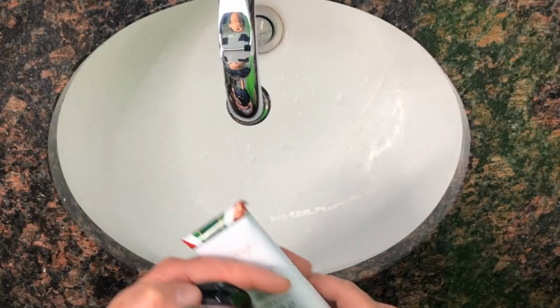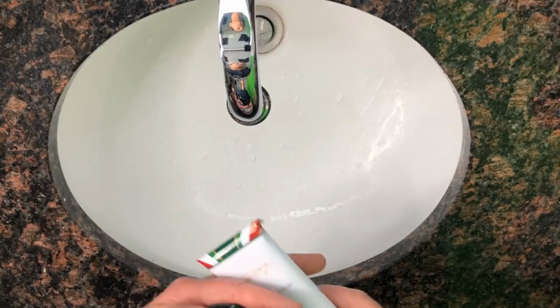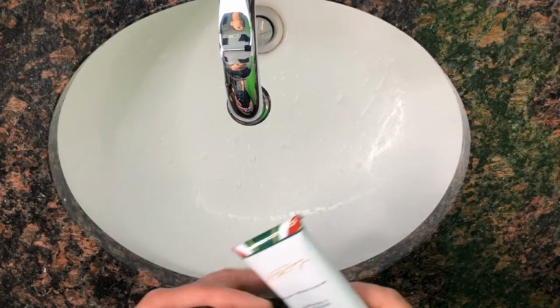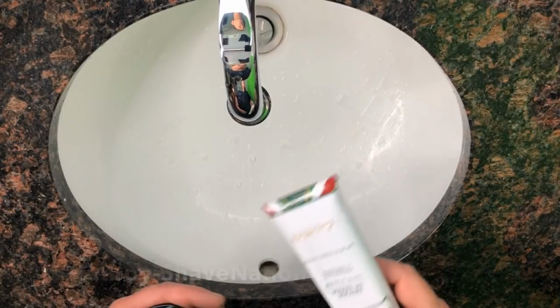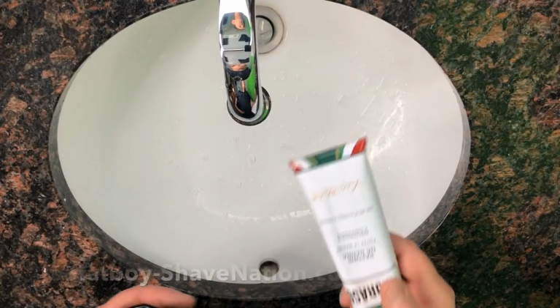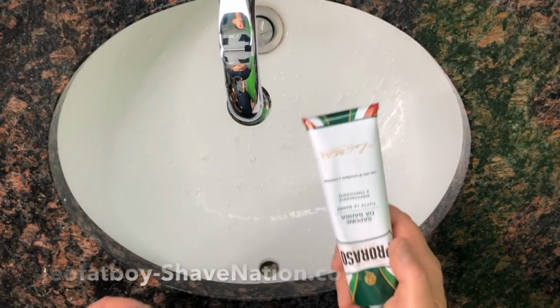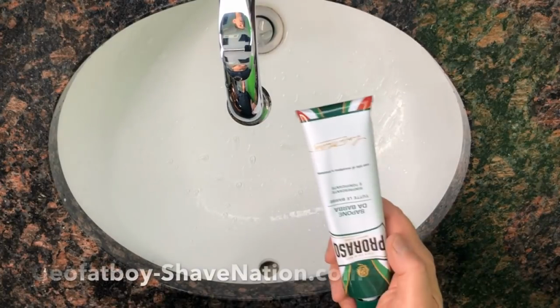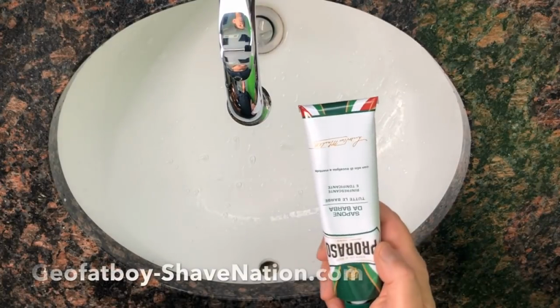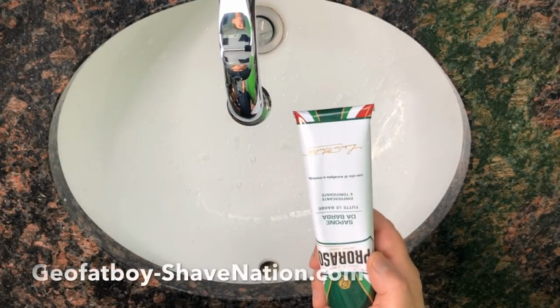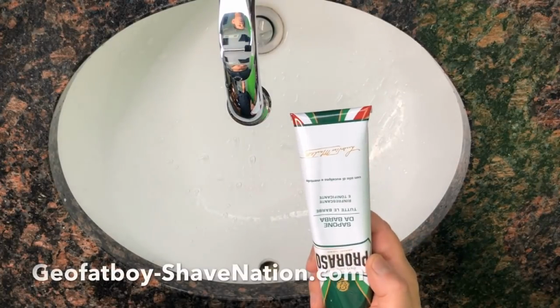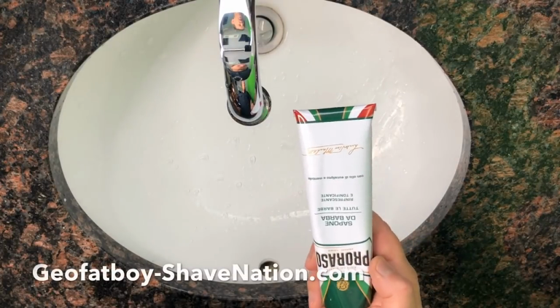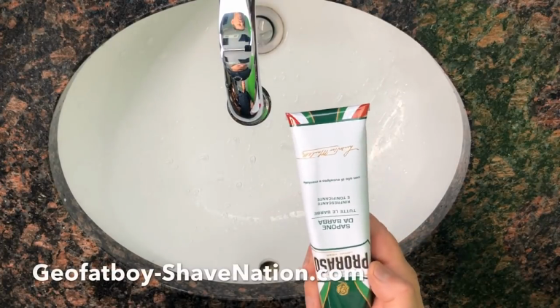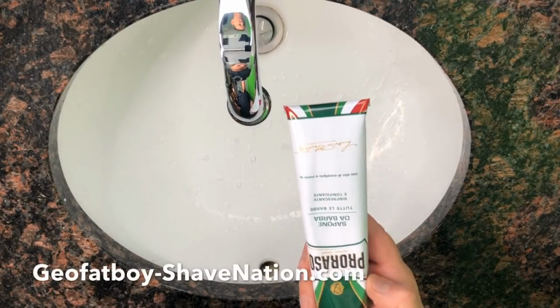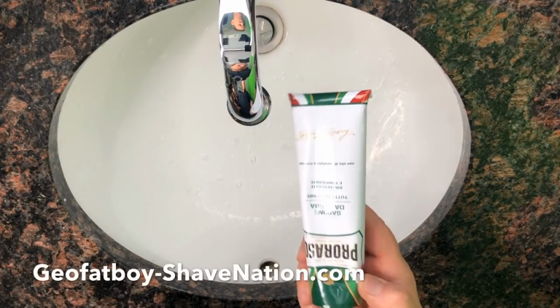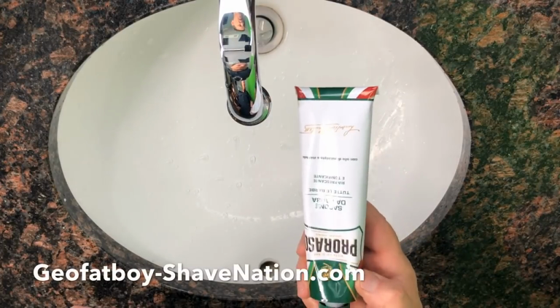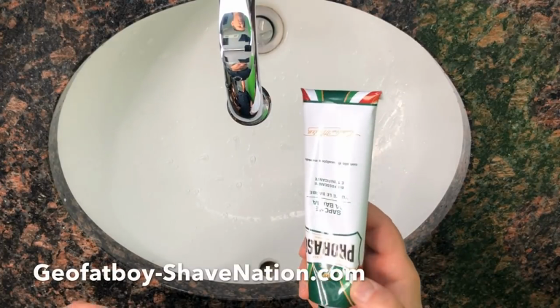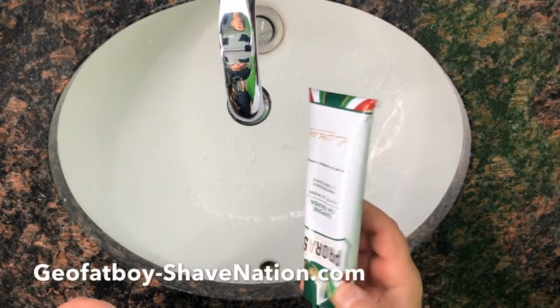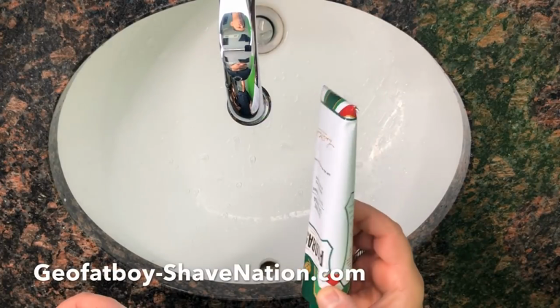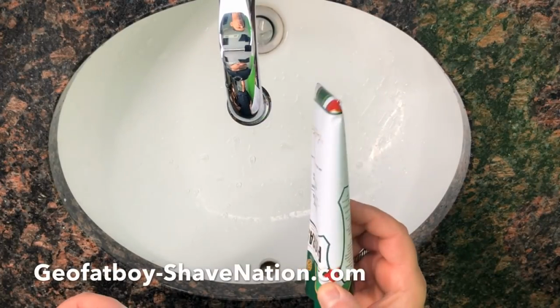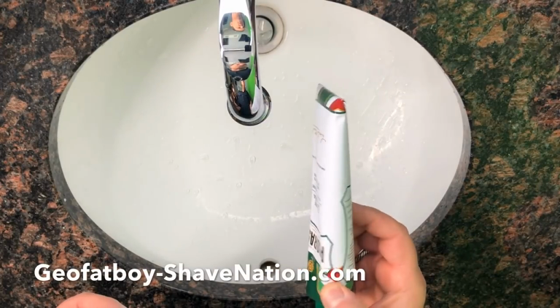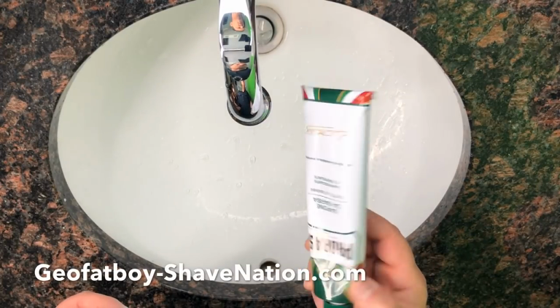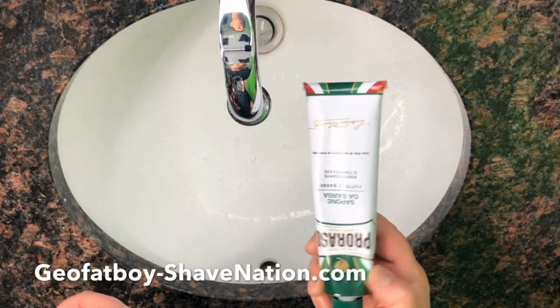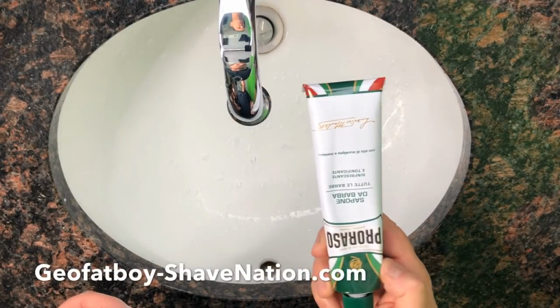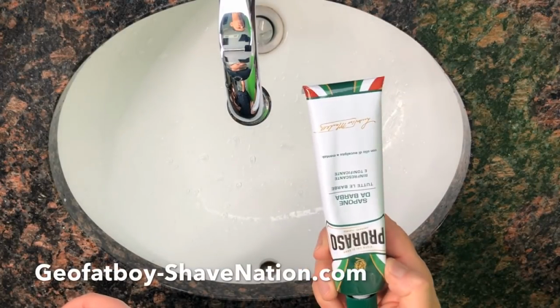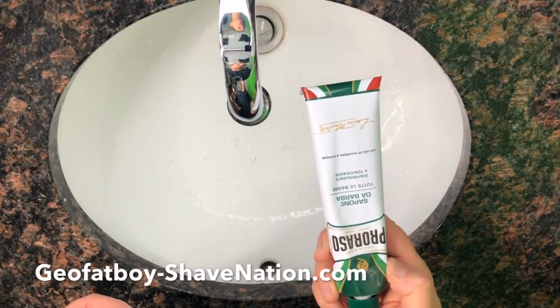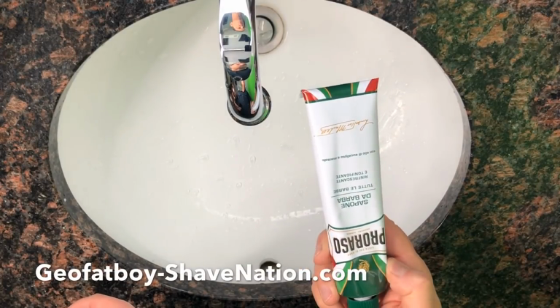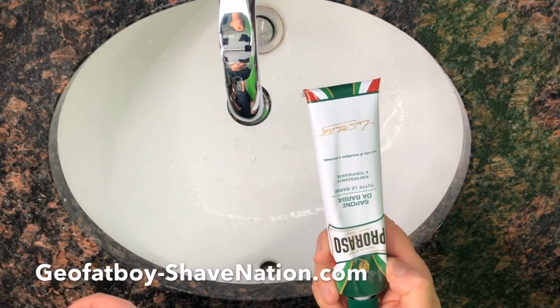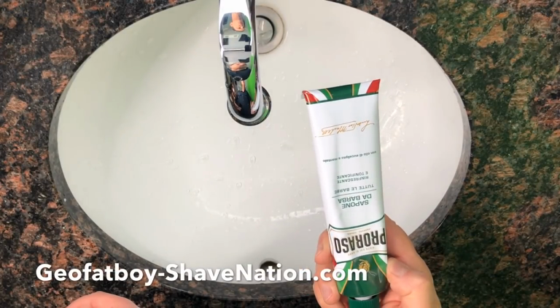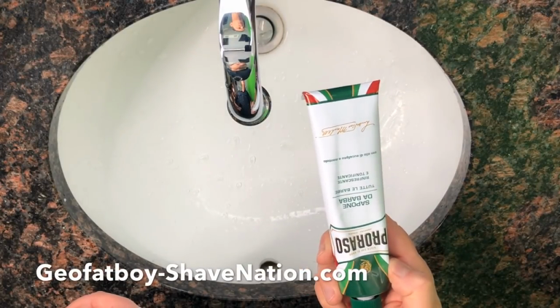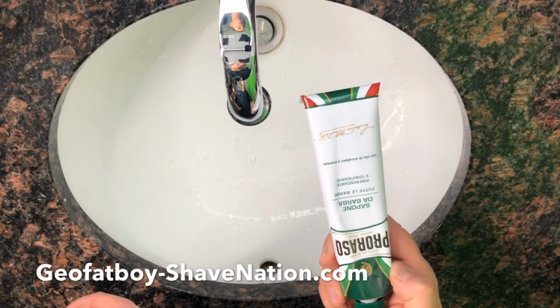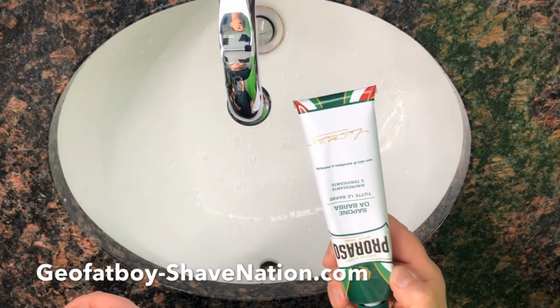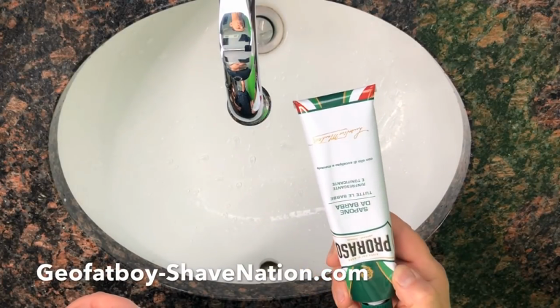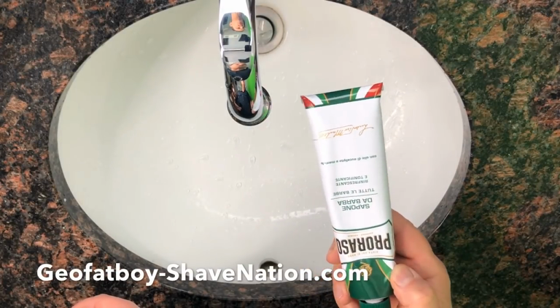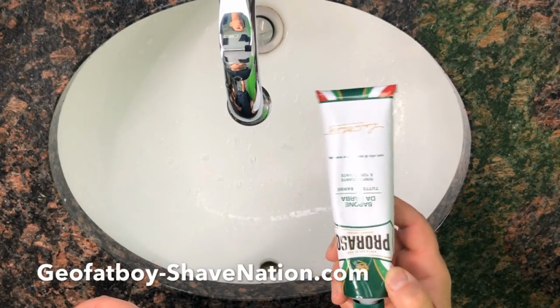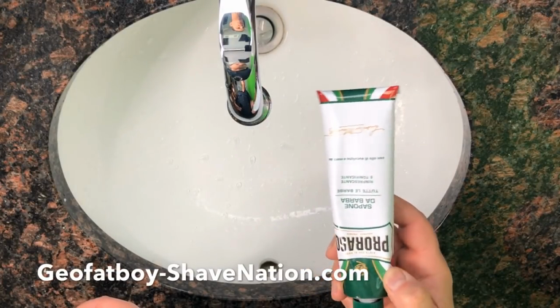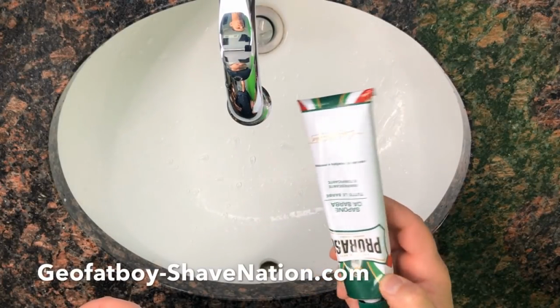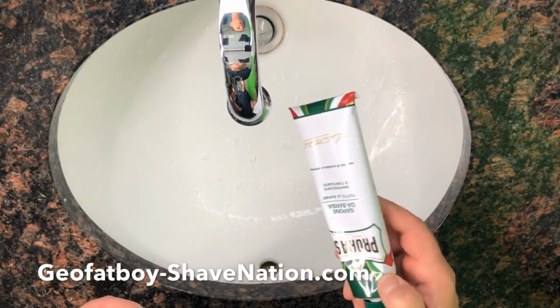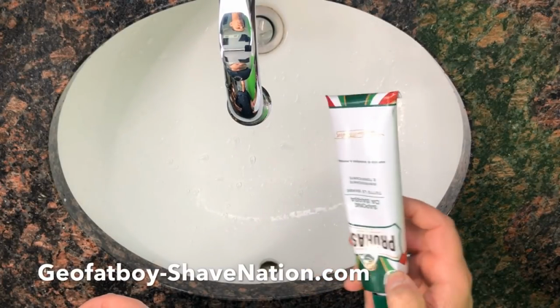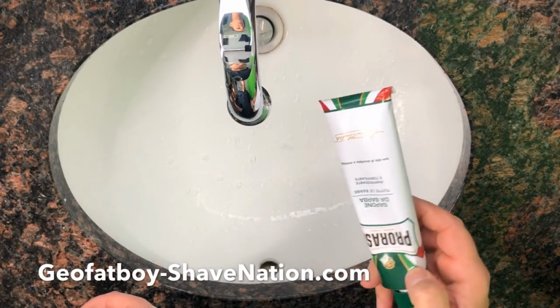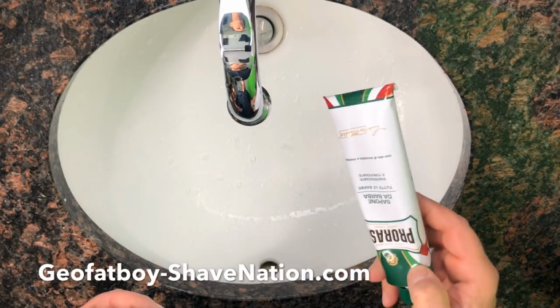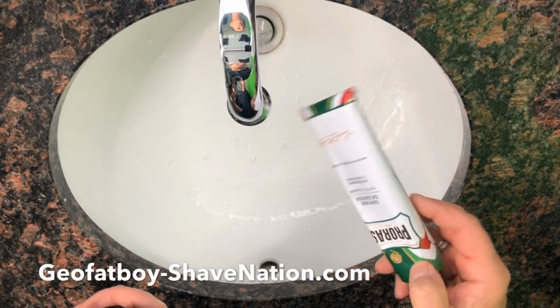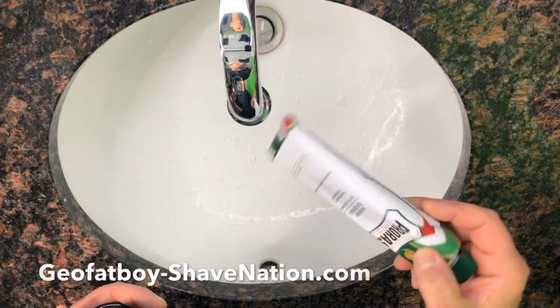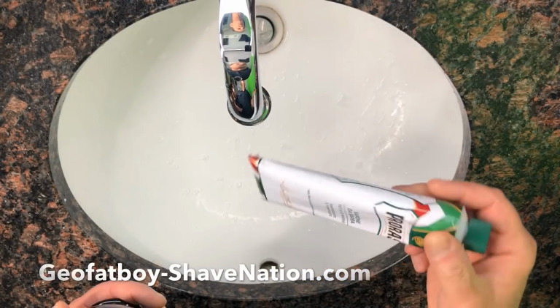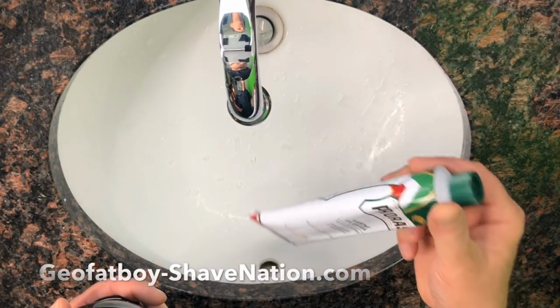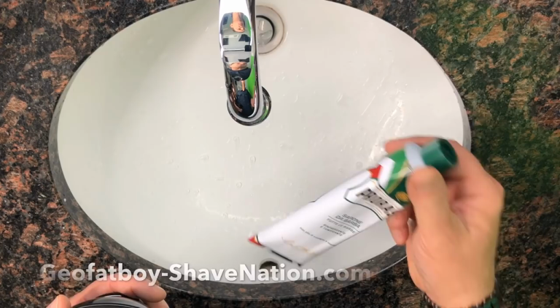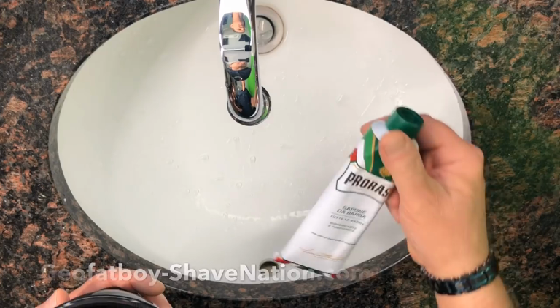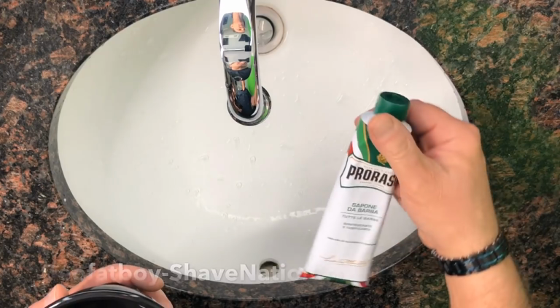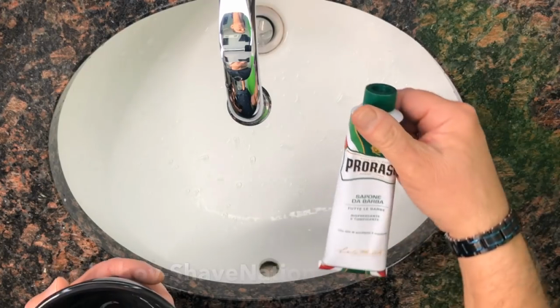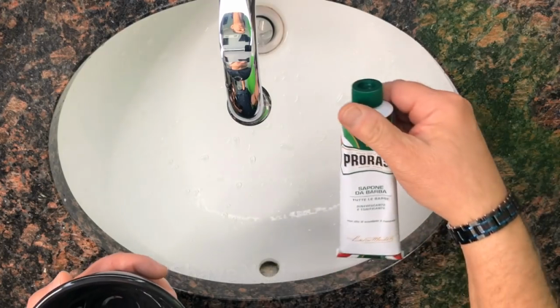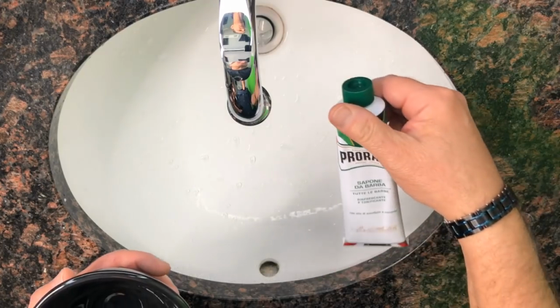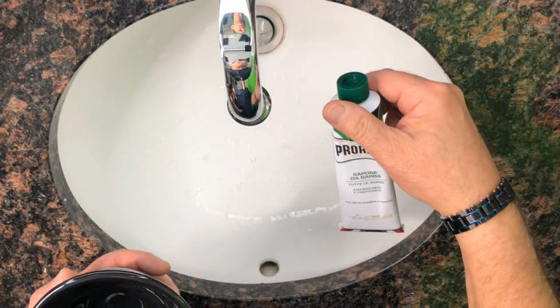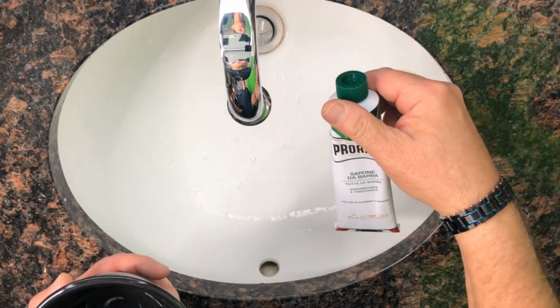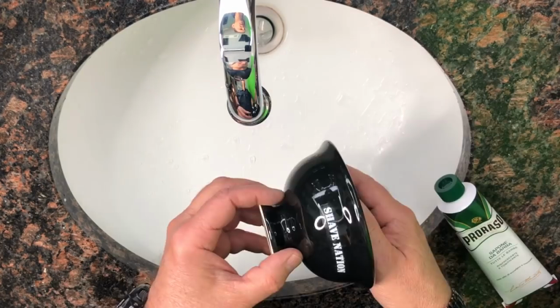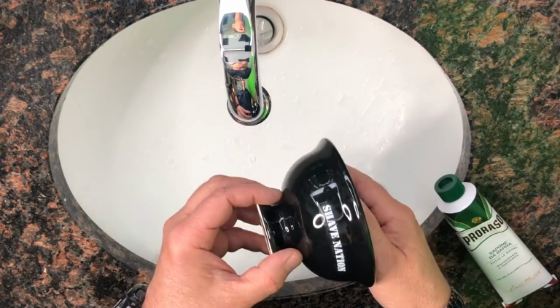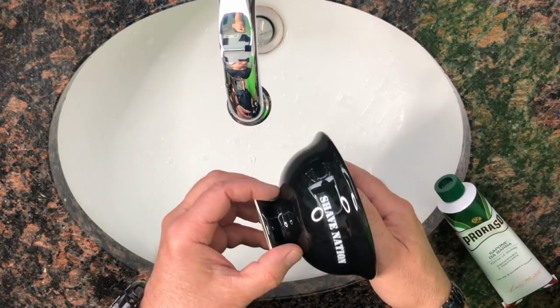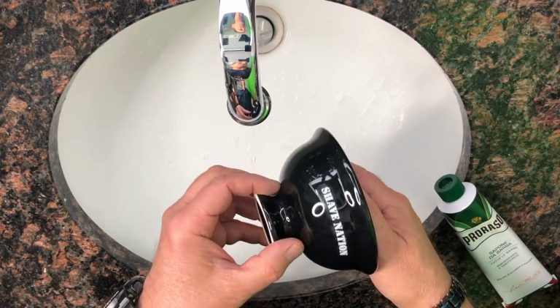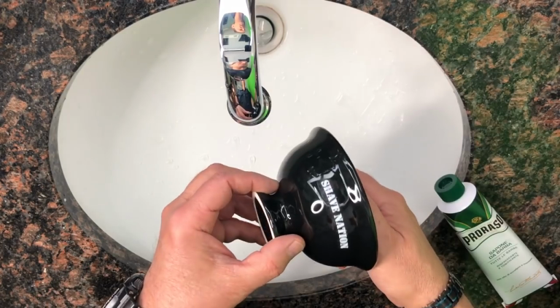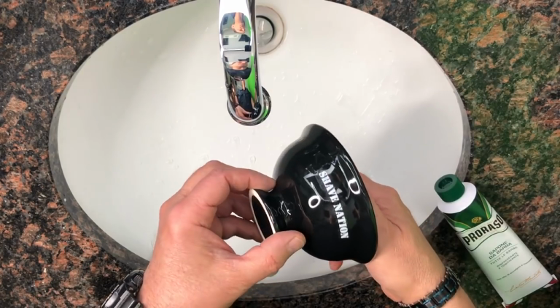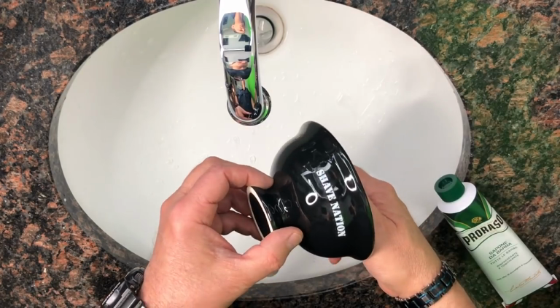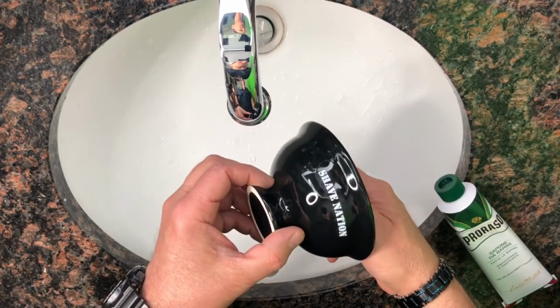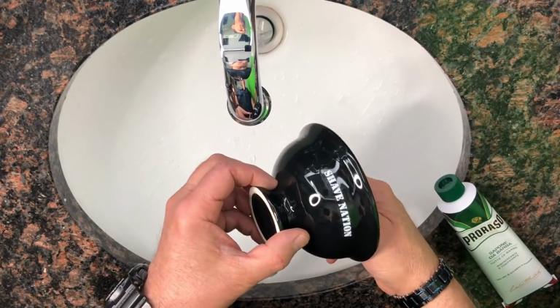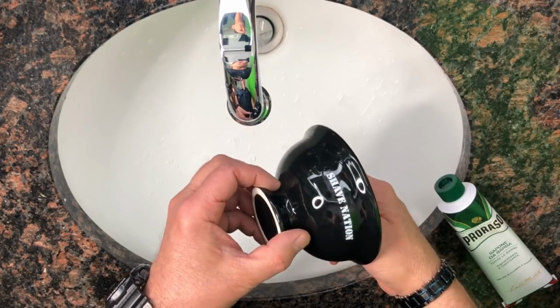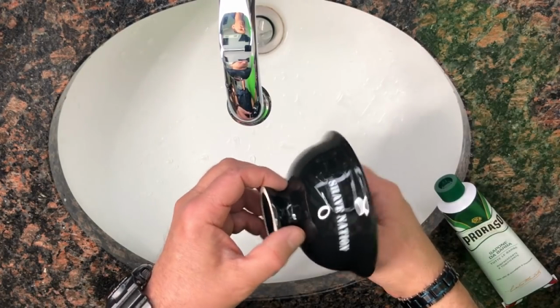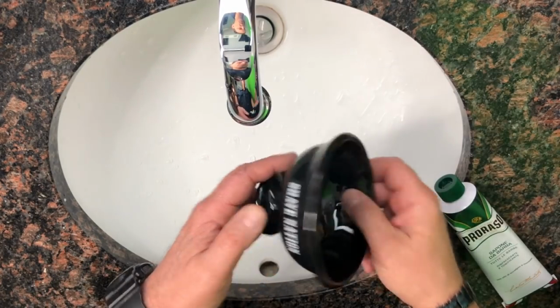A quick lather with one of the most popular shaving creams in the world, Proraso Menthol and Eucalyptus. Shave Nation Shaving Bowl.